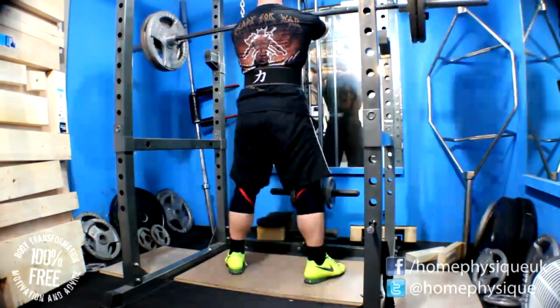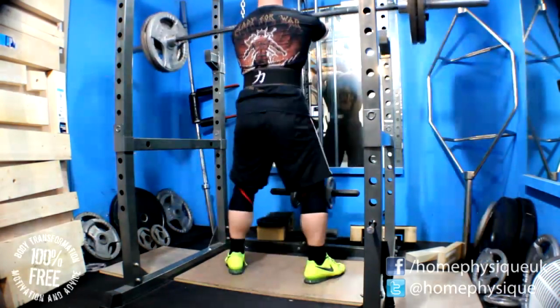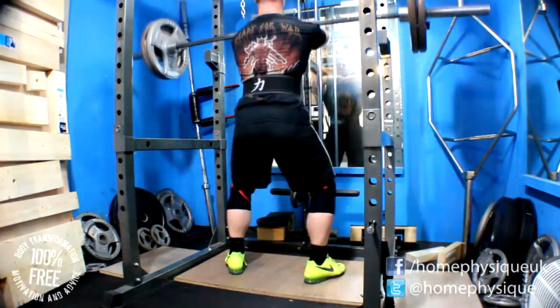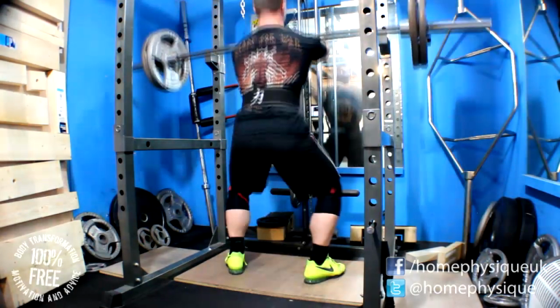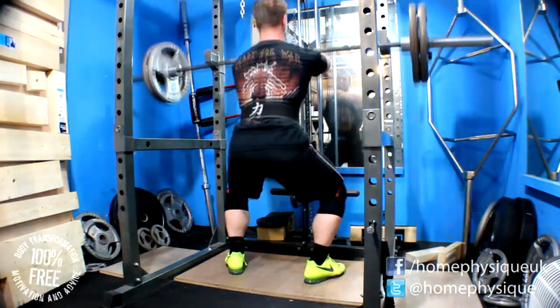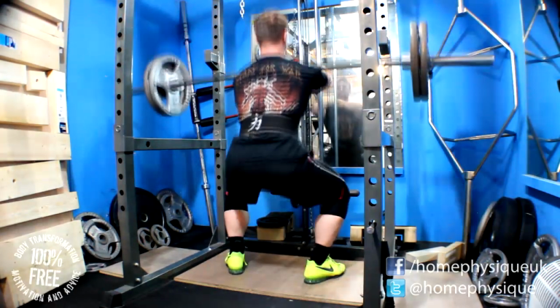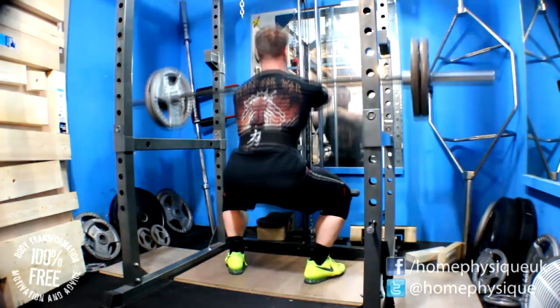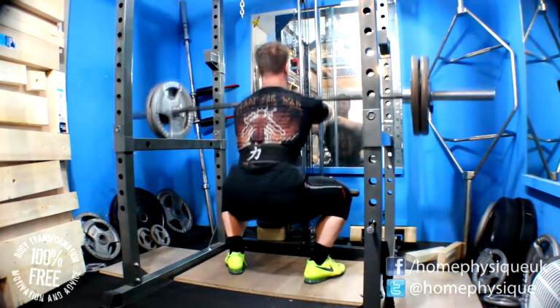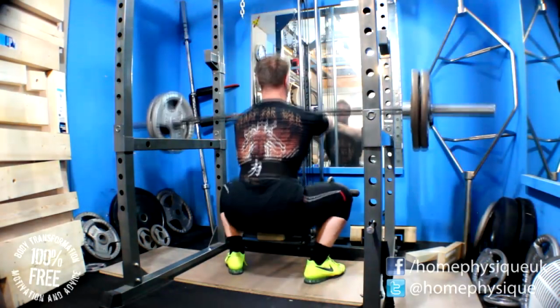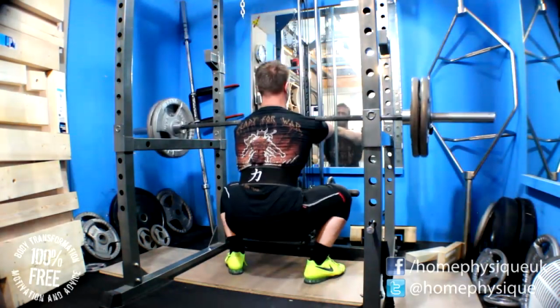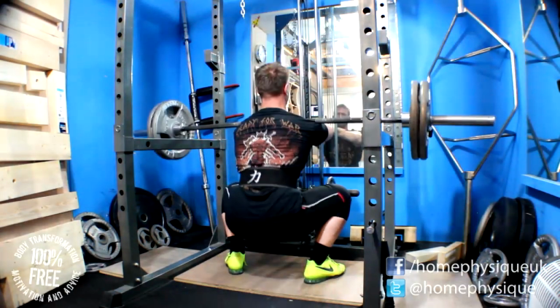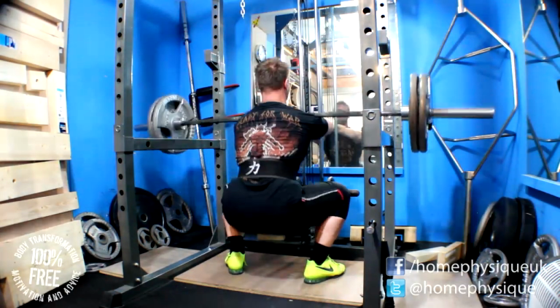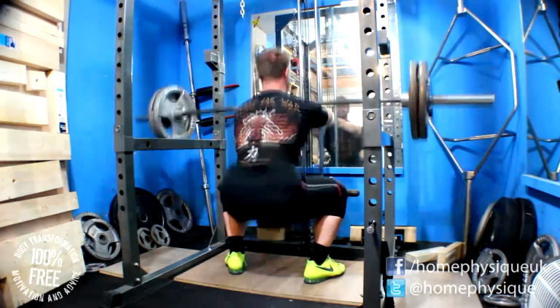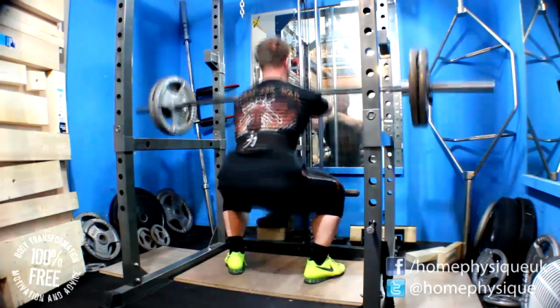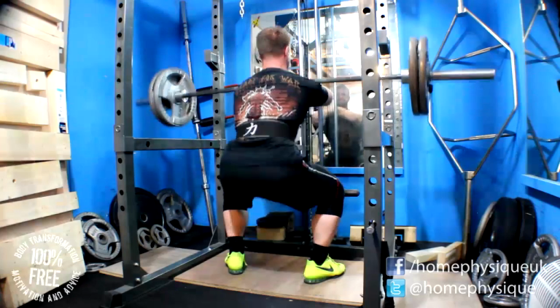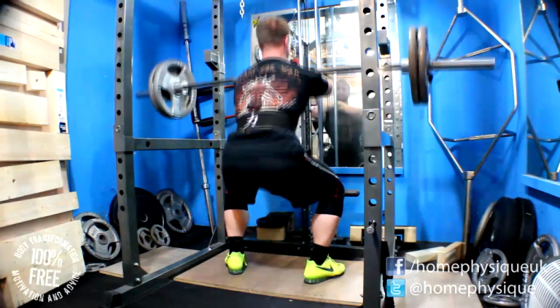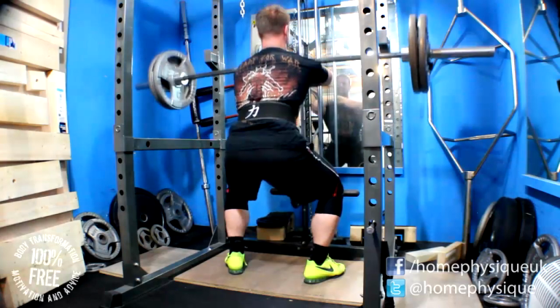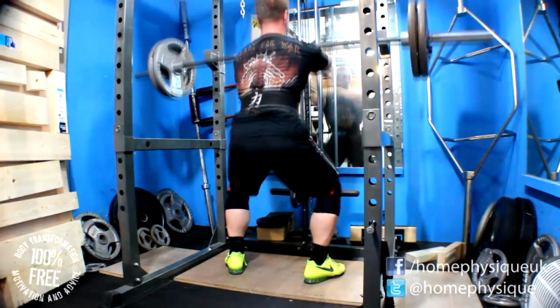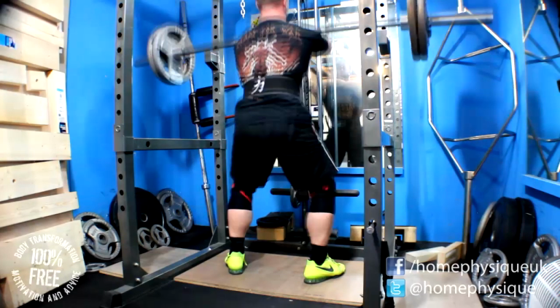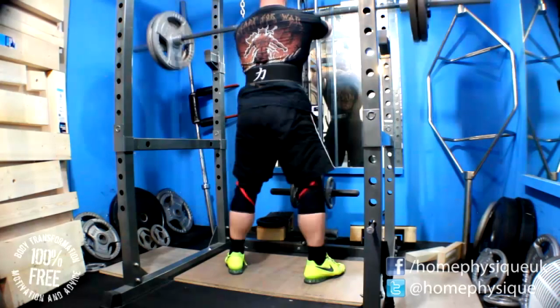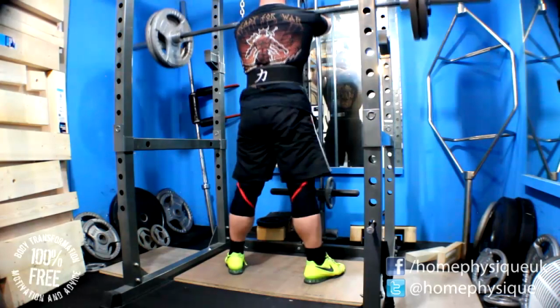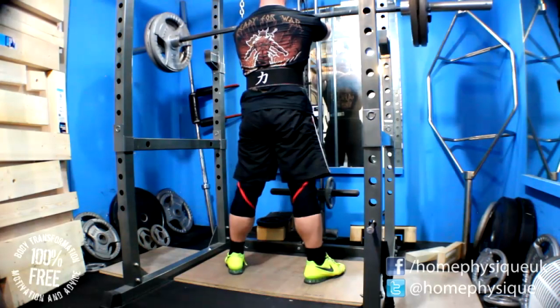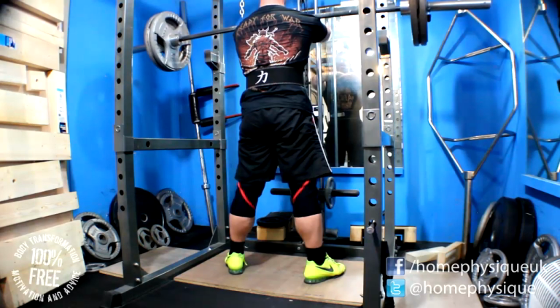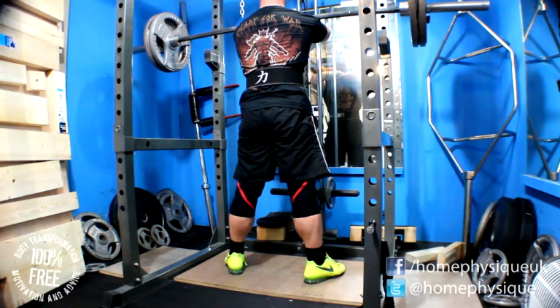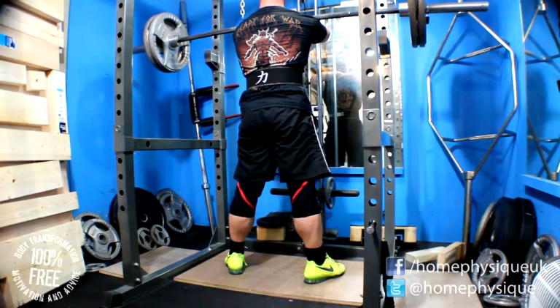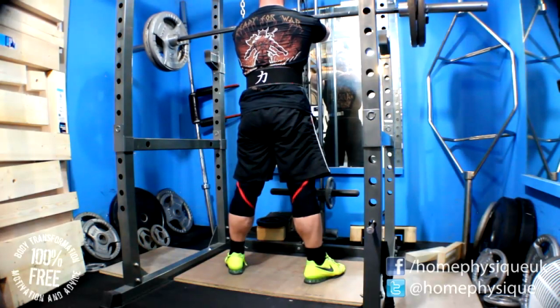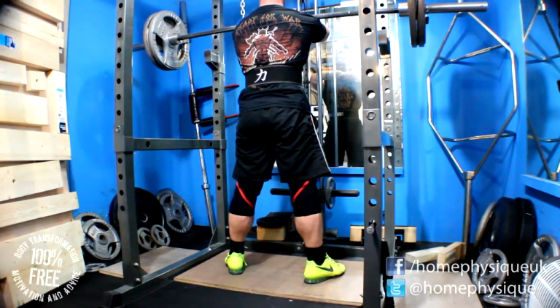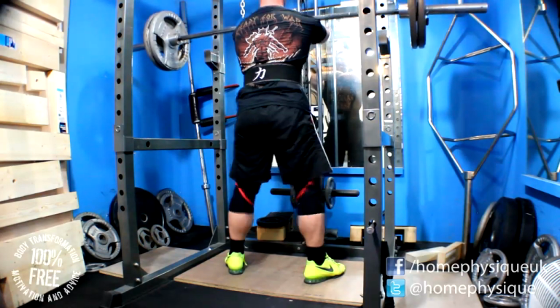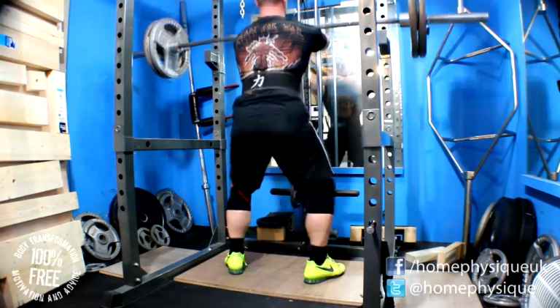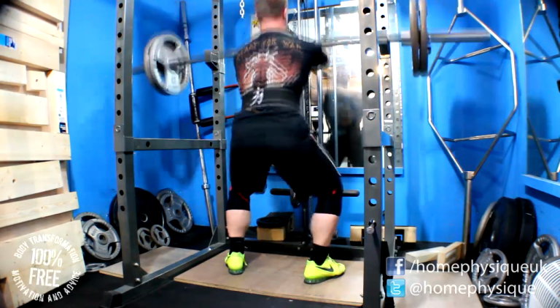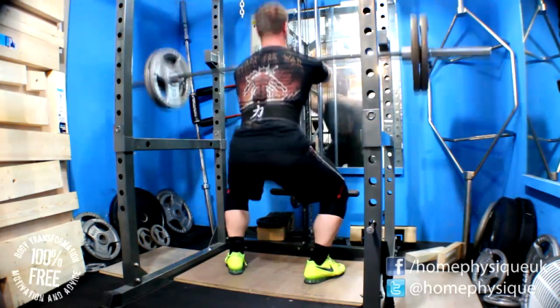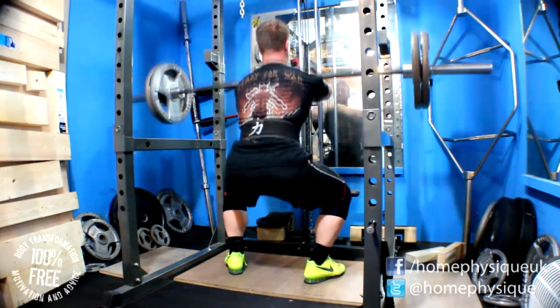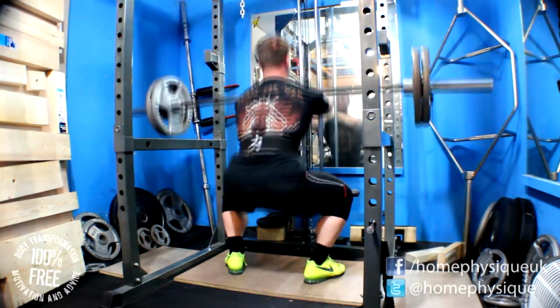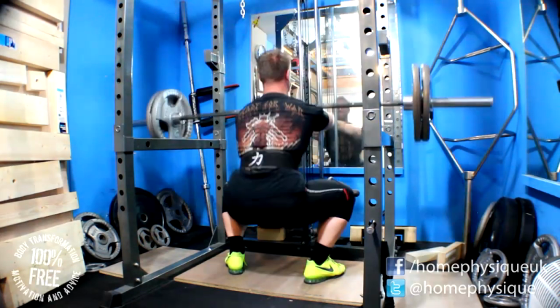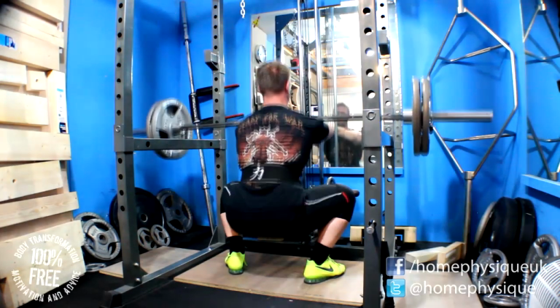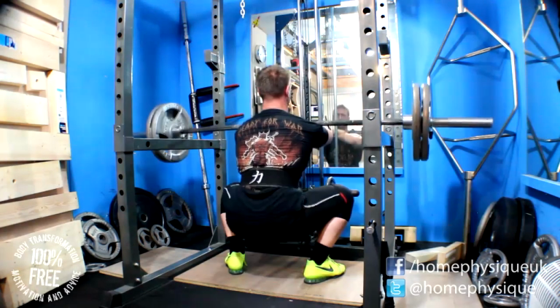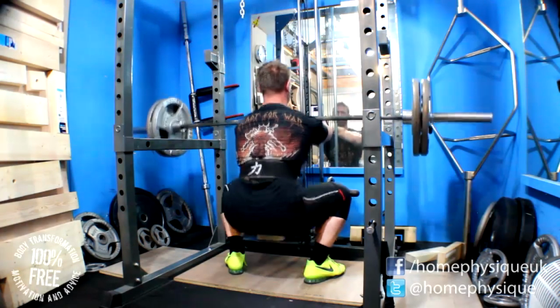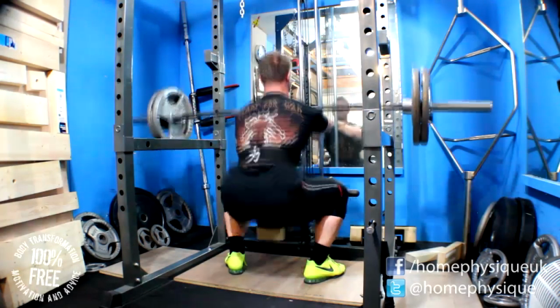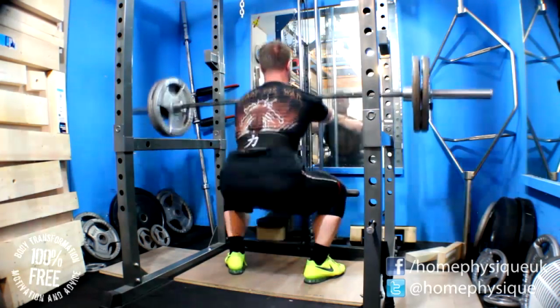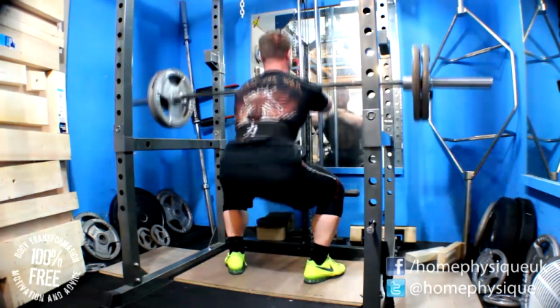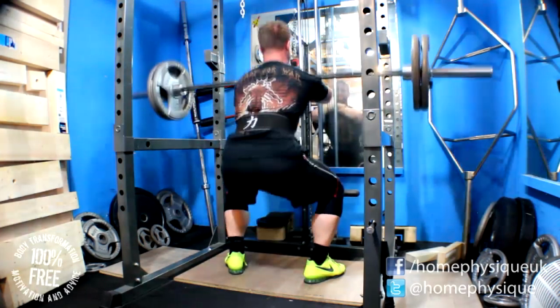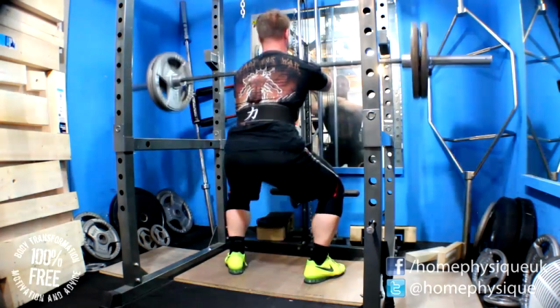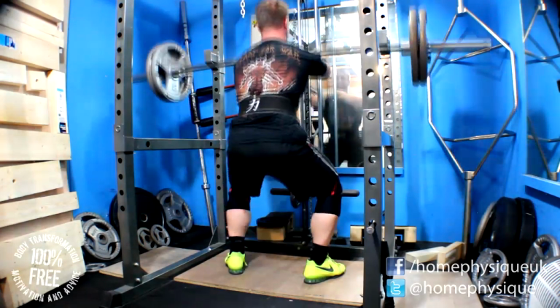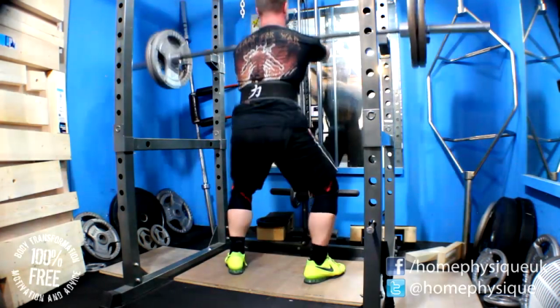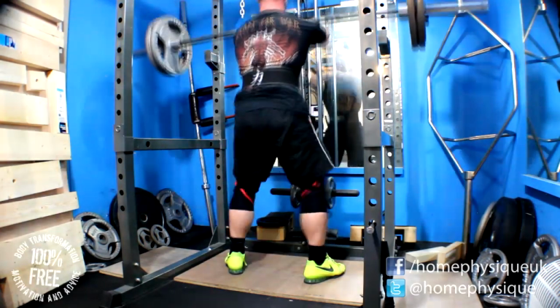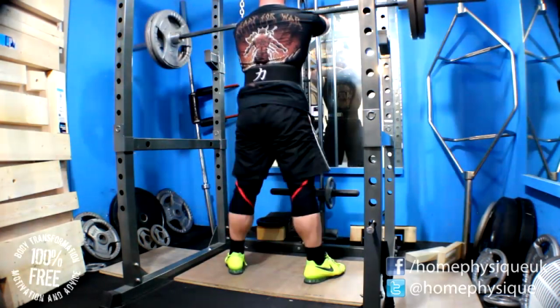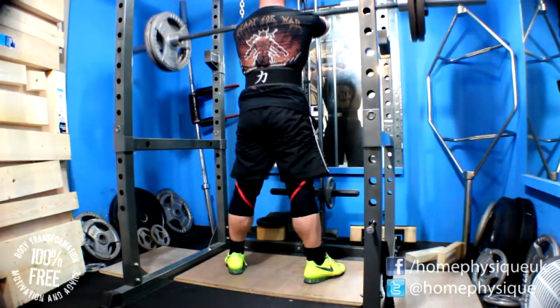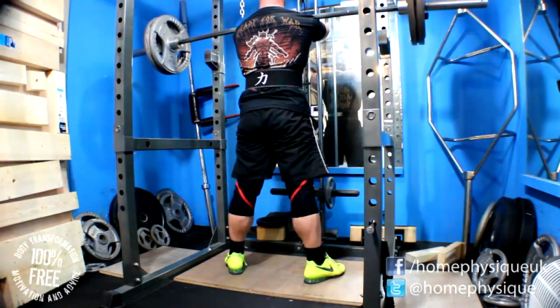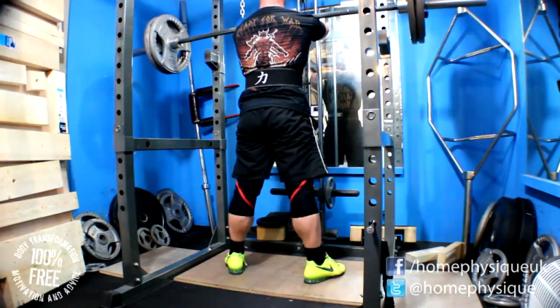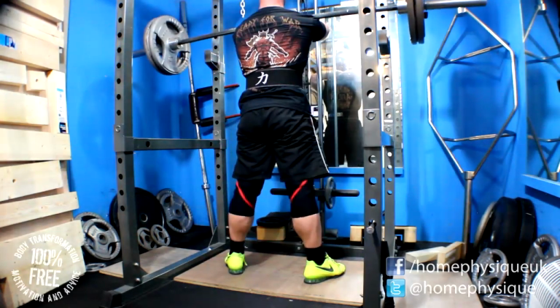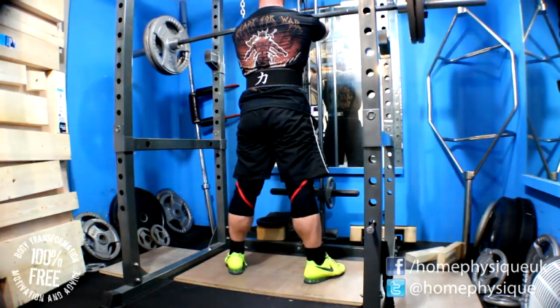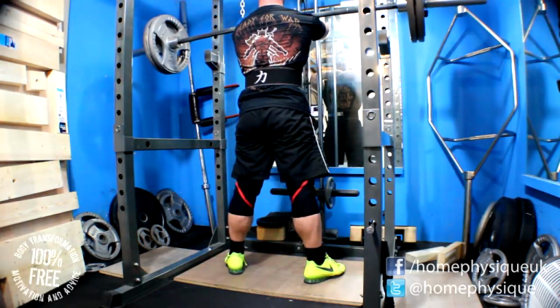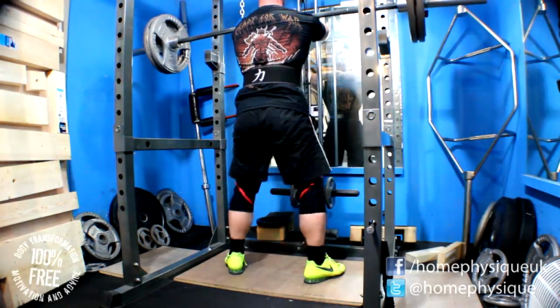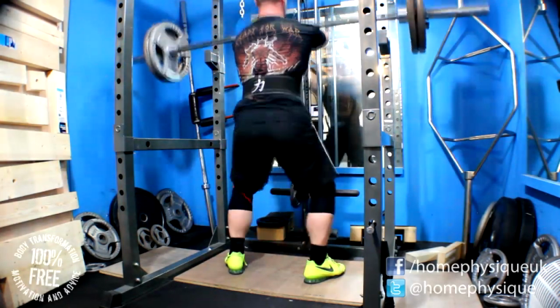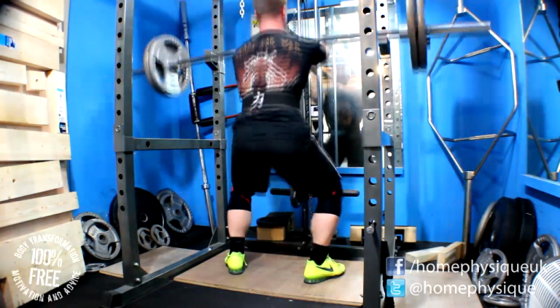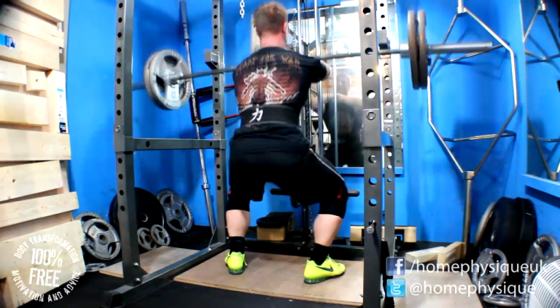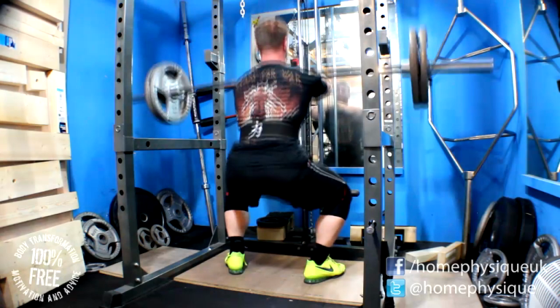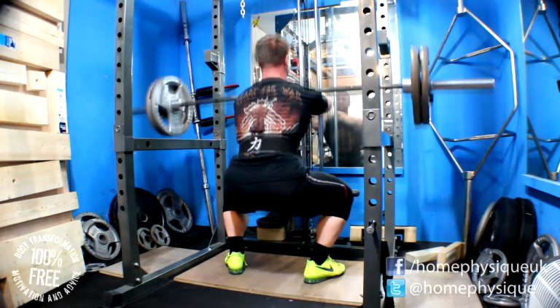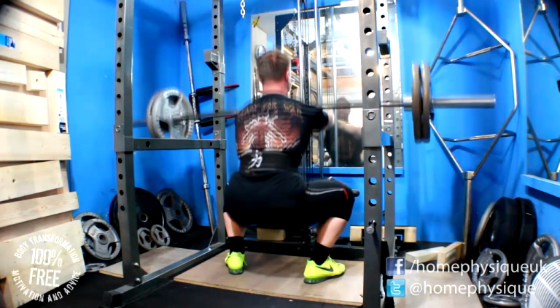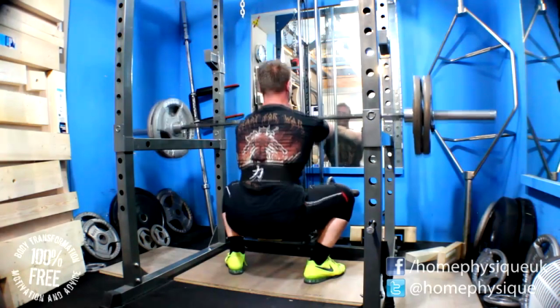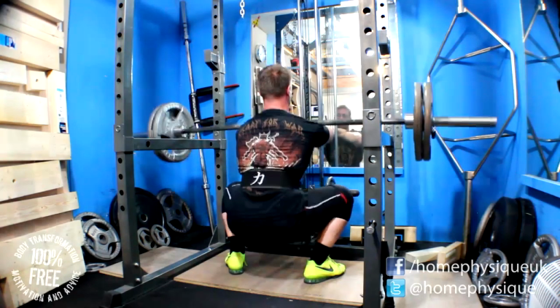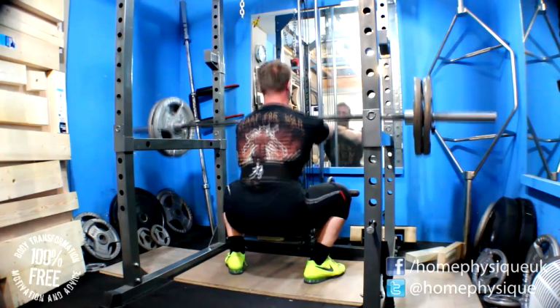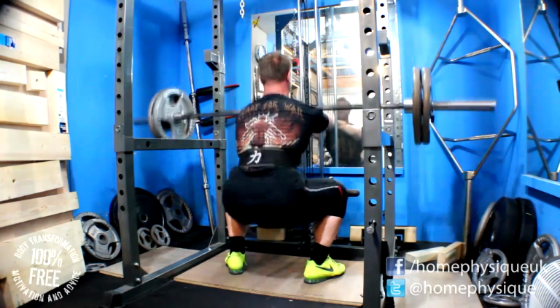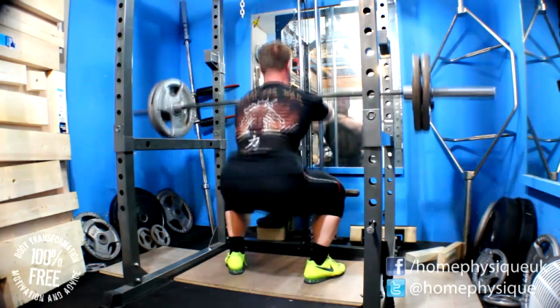Front squats: I did 100 kilos for 5, 110 for 3, and then I did 3 singles with 120 kilos — they felt great.